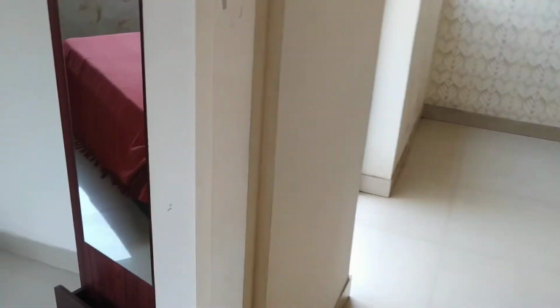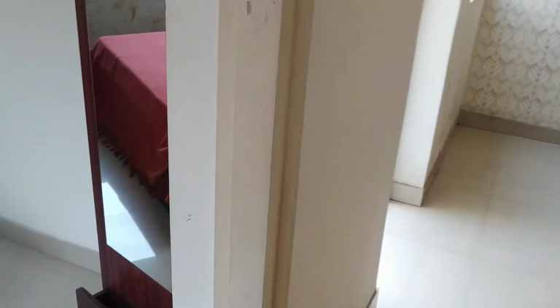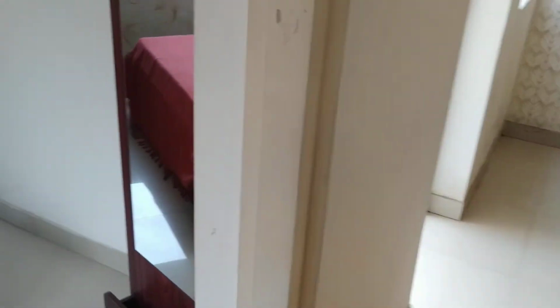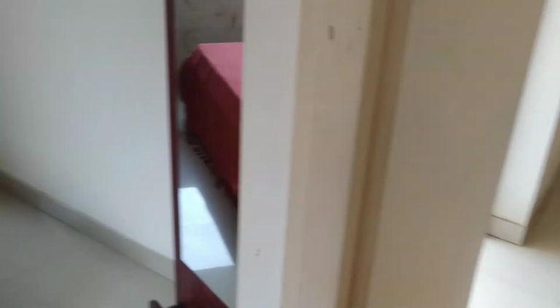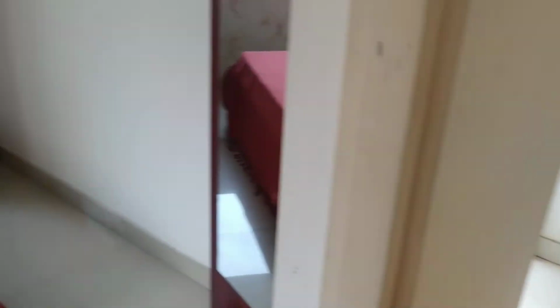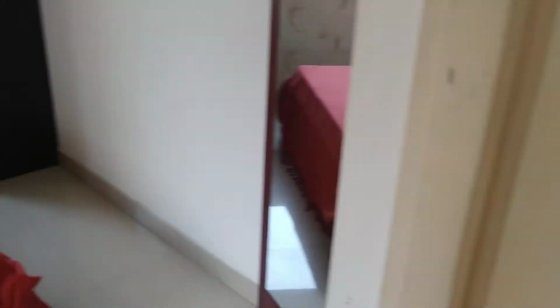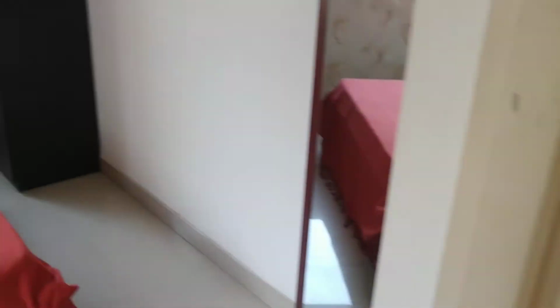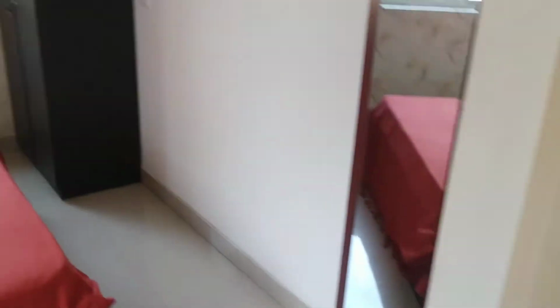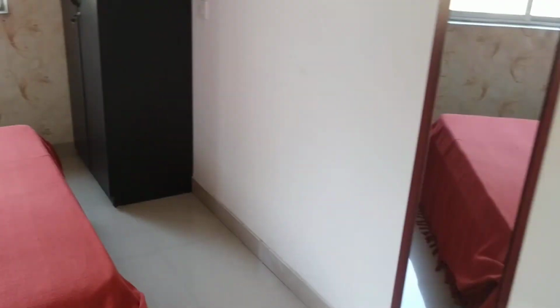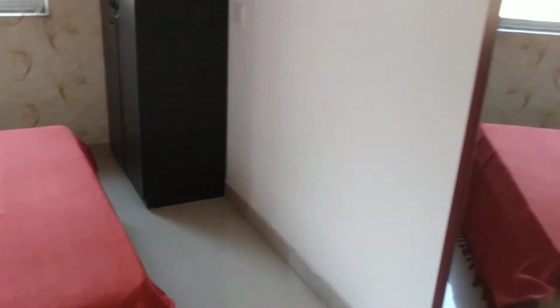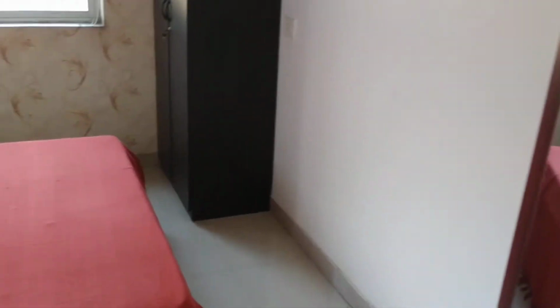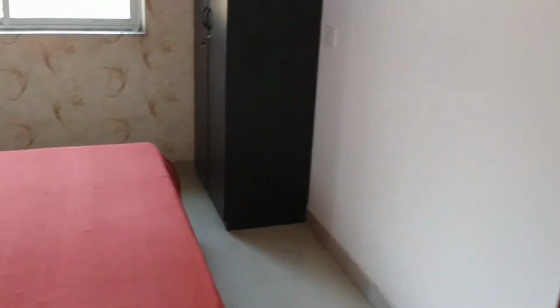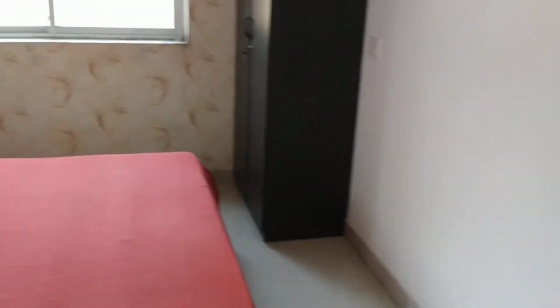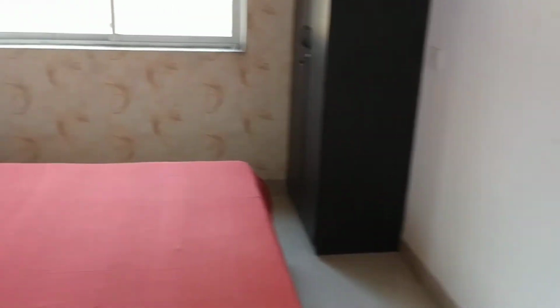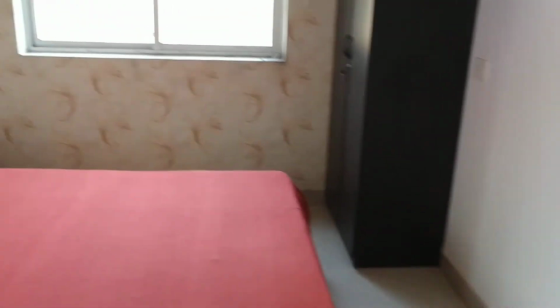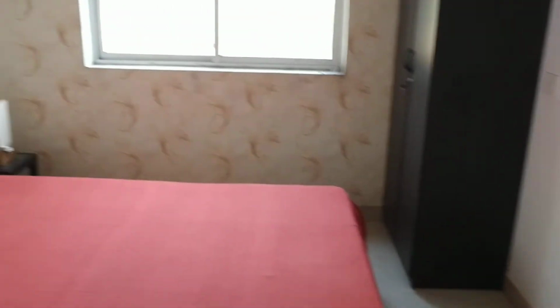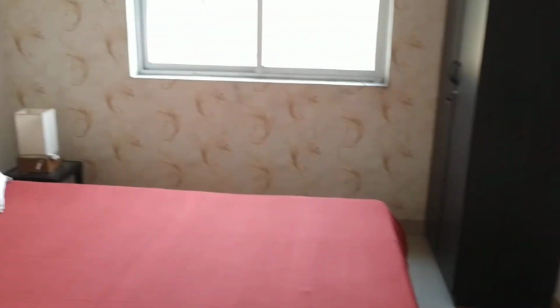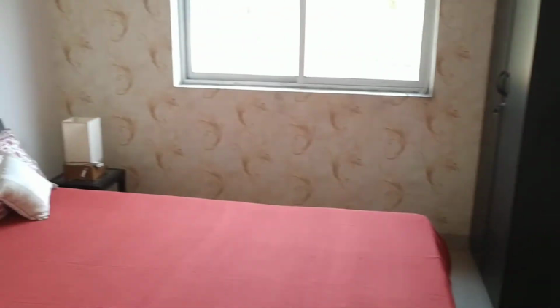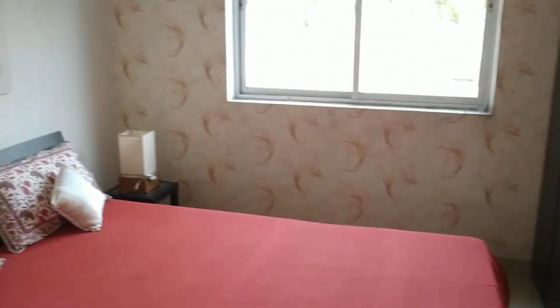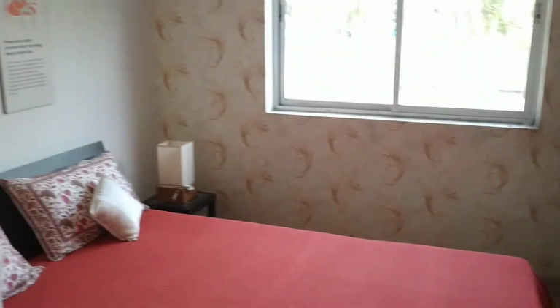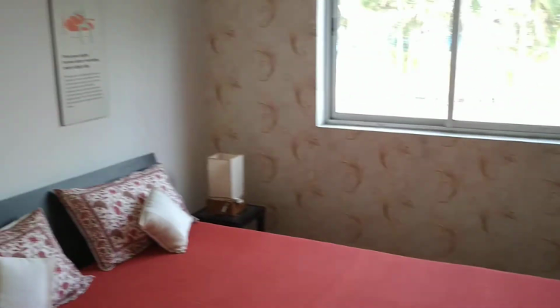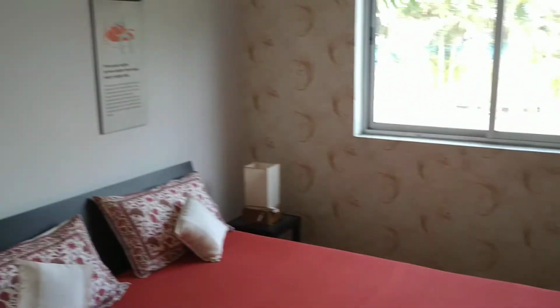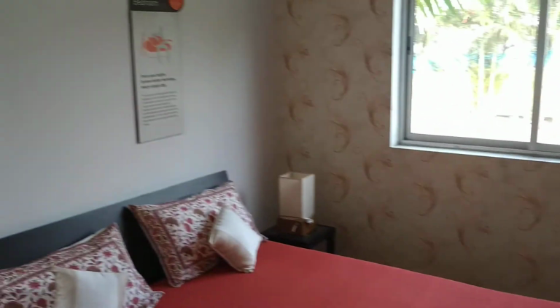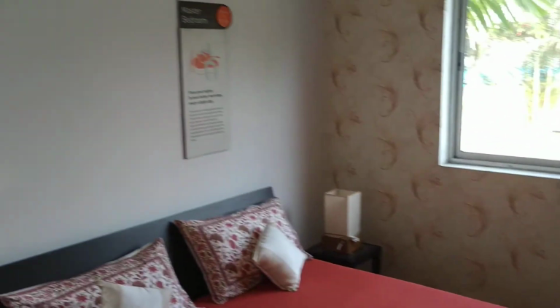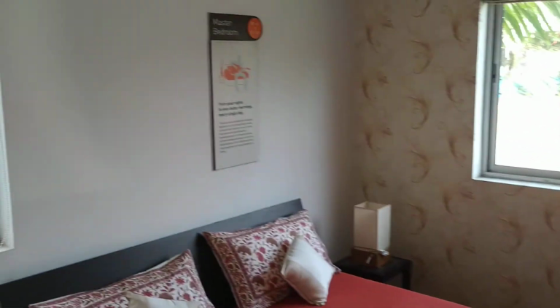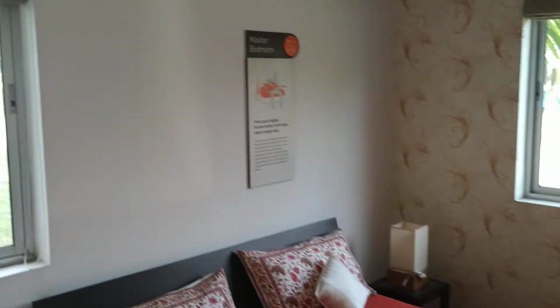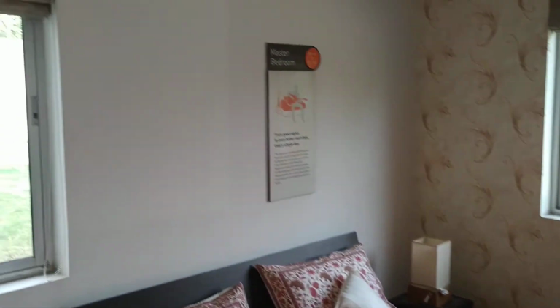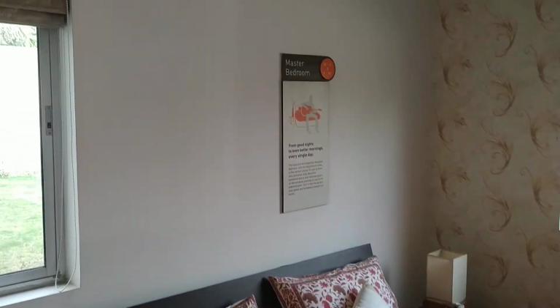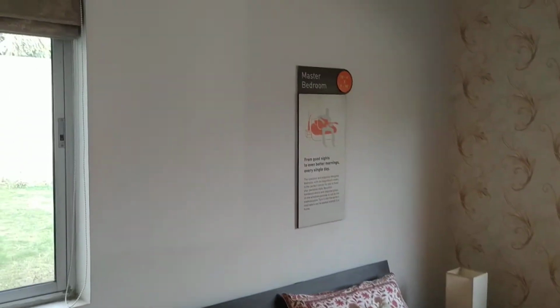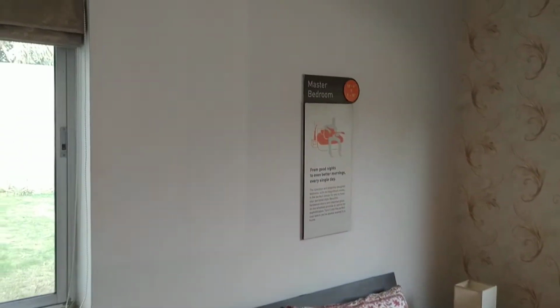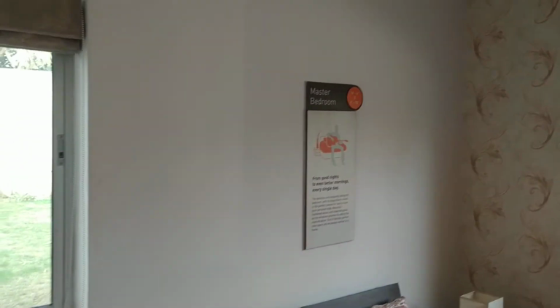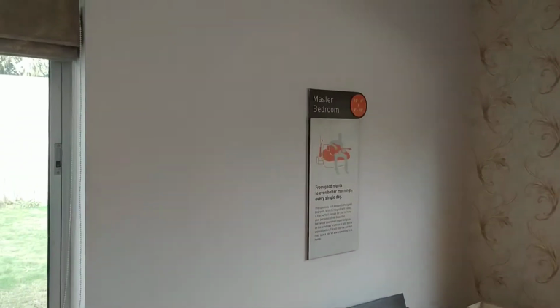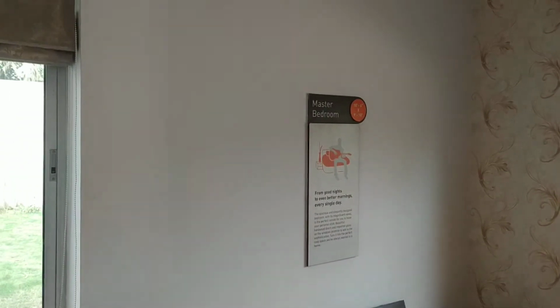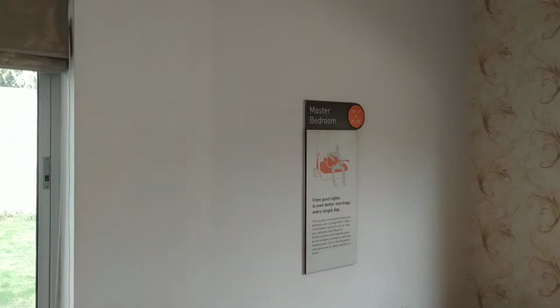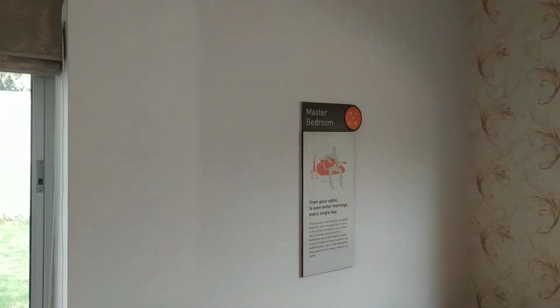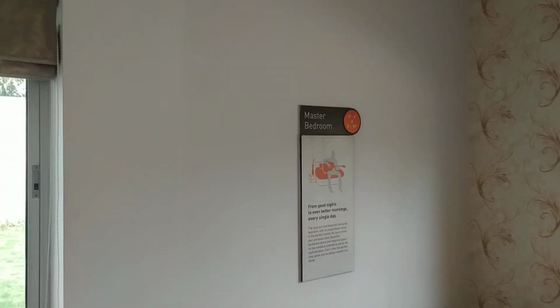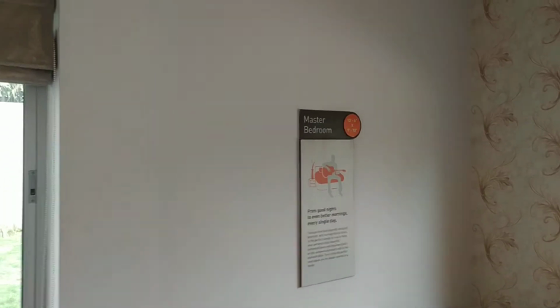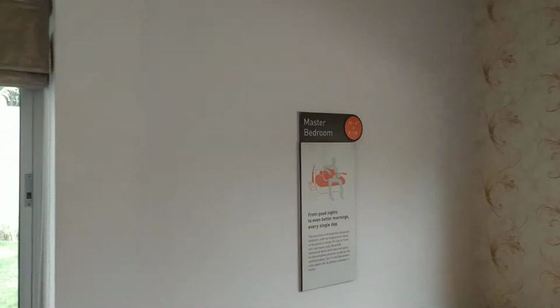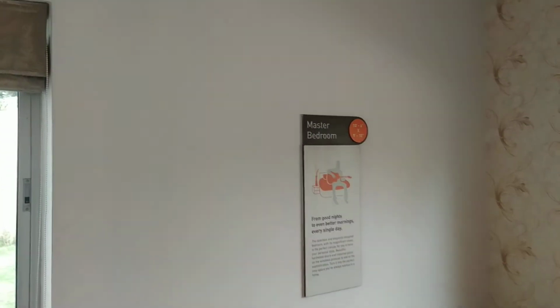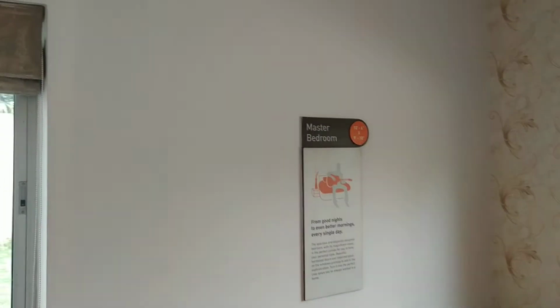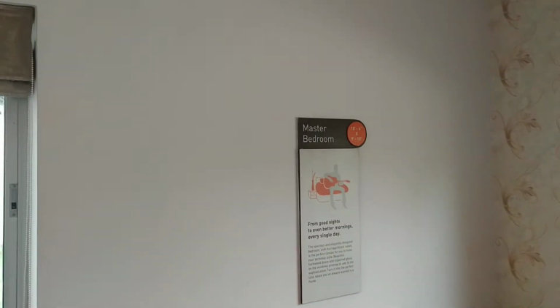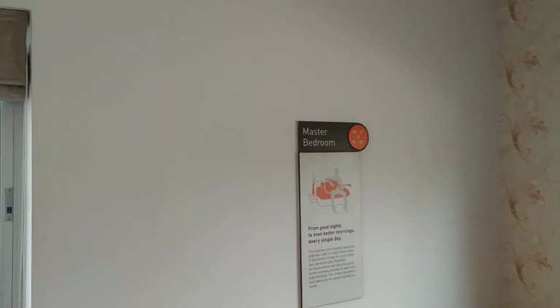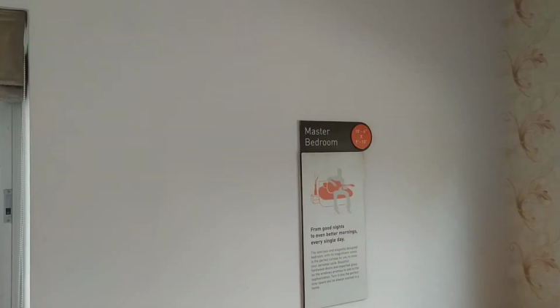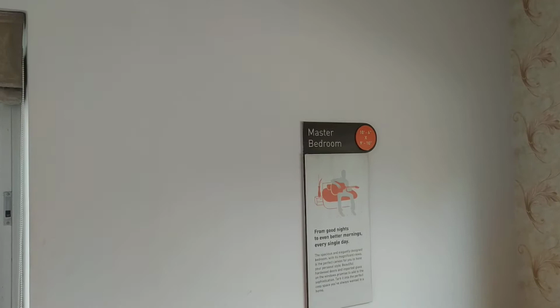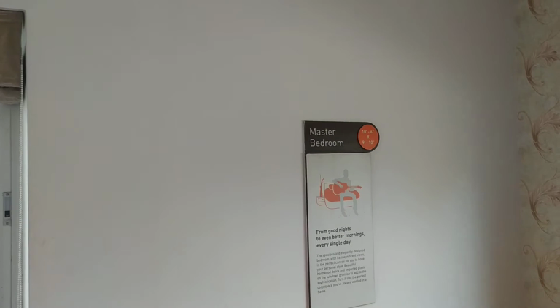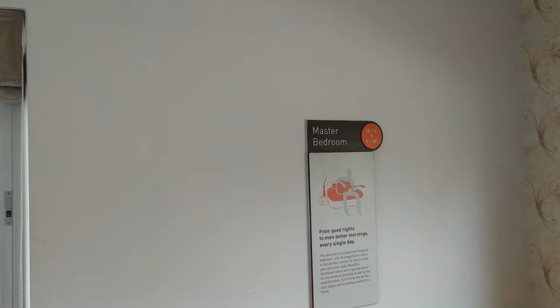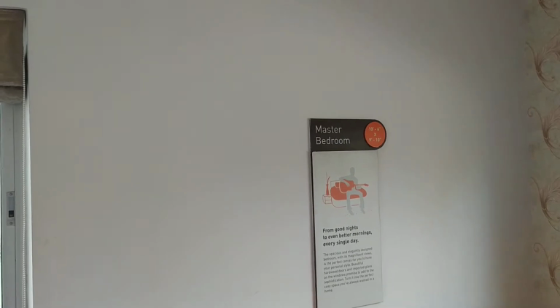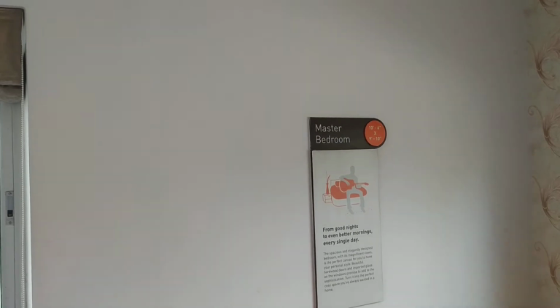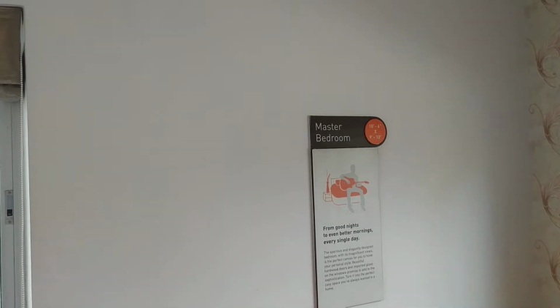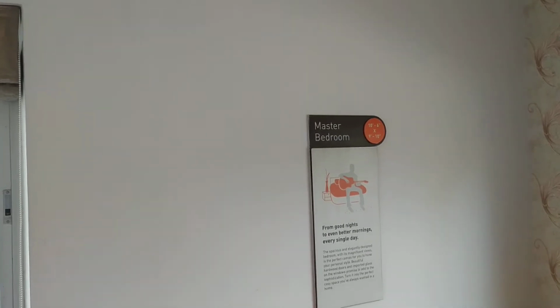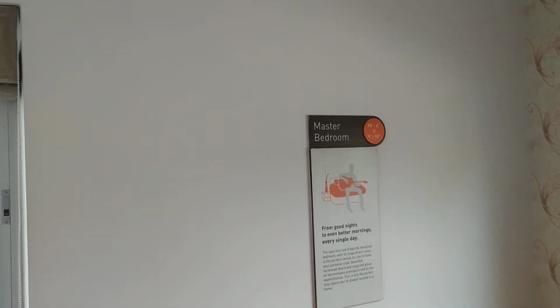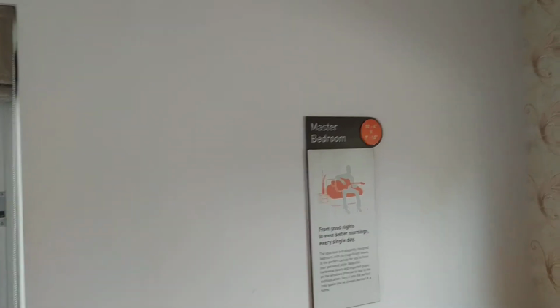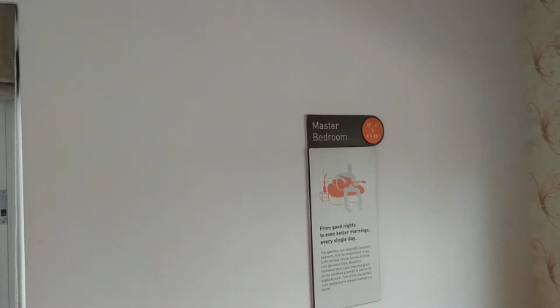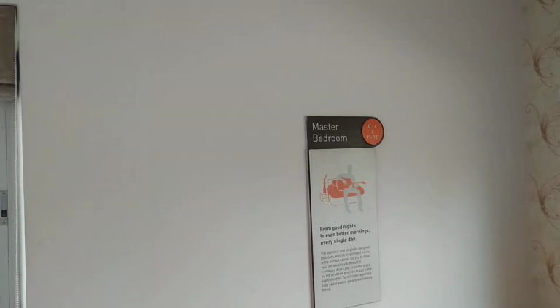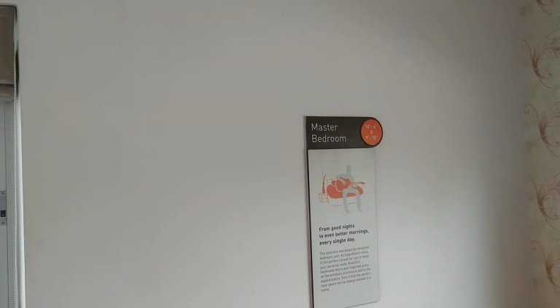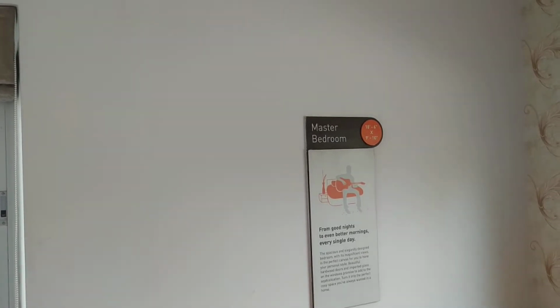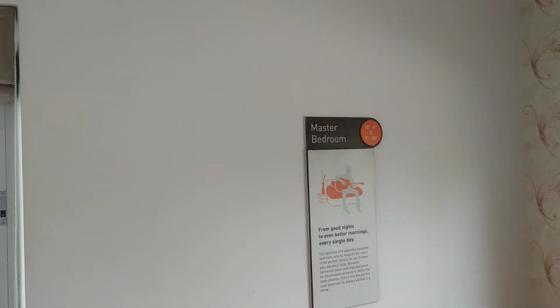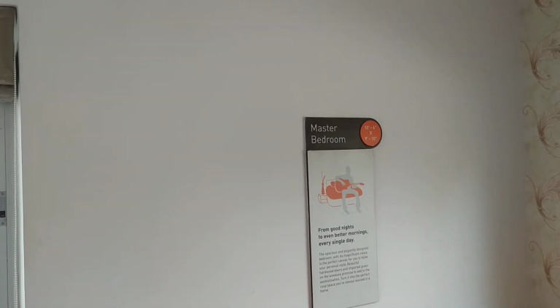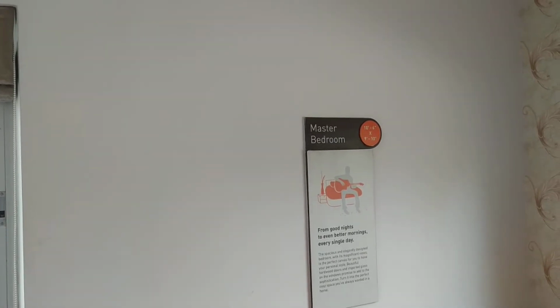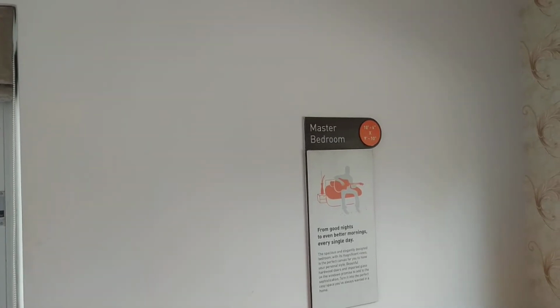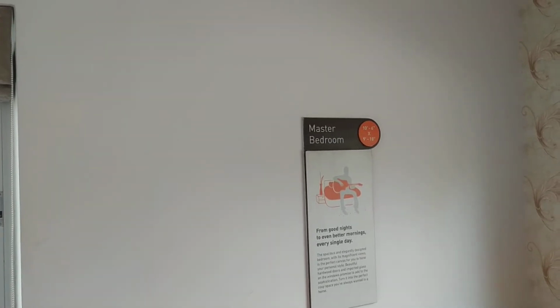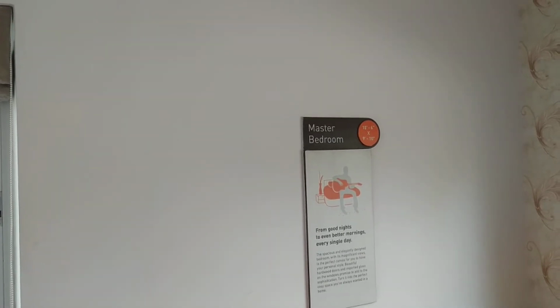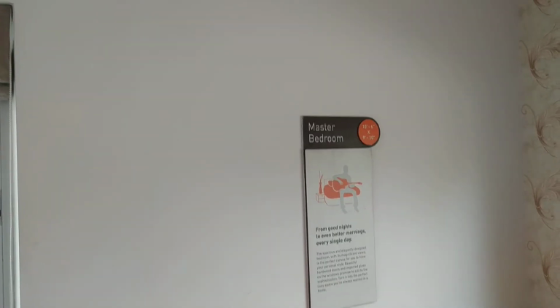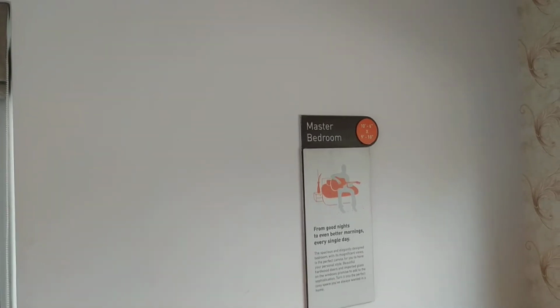And this is the master bedroom of size 10.6 by 9.10 feet.